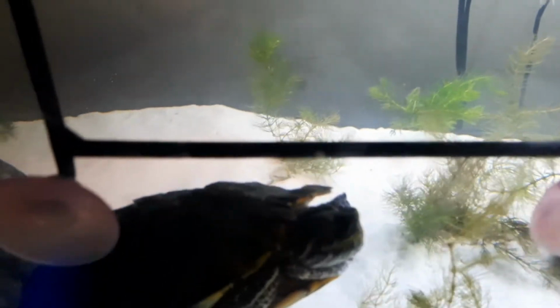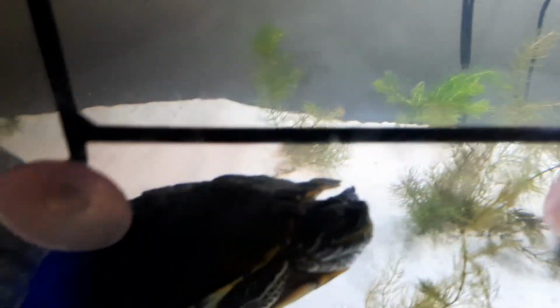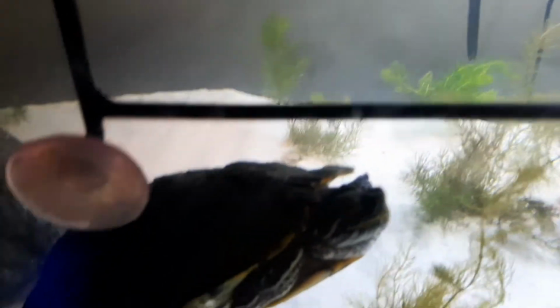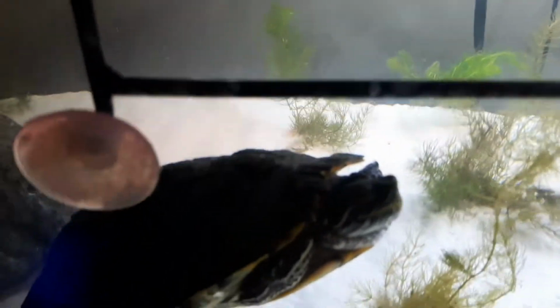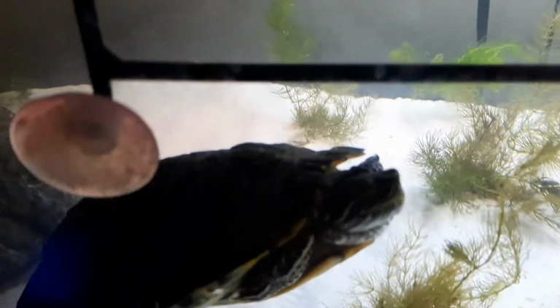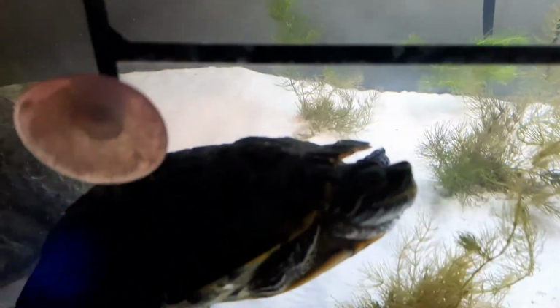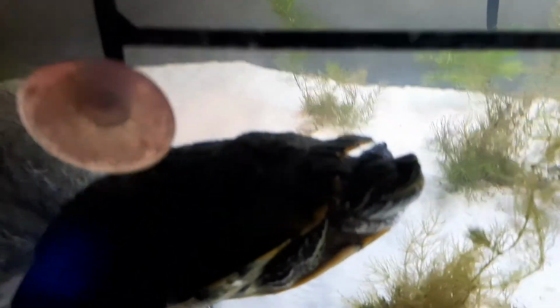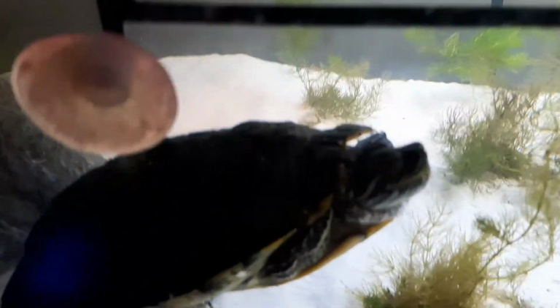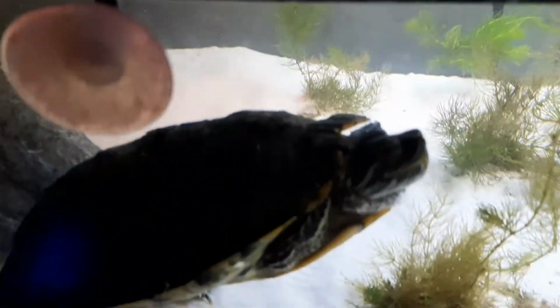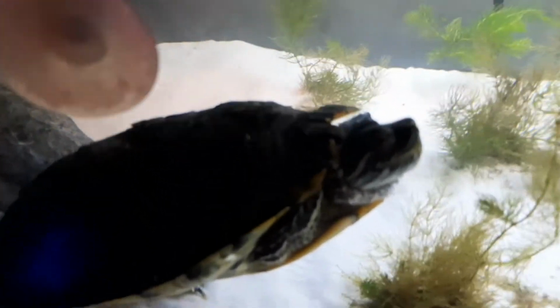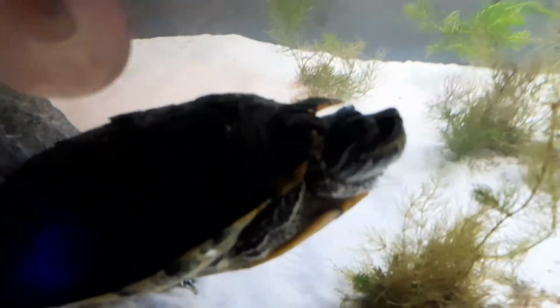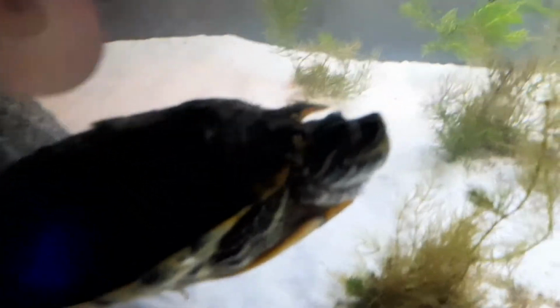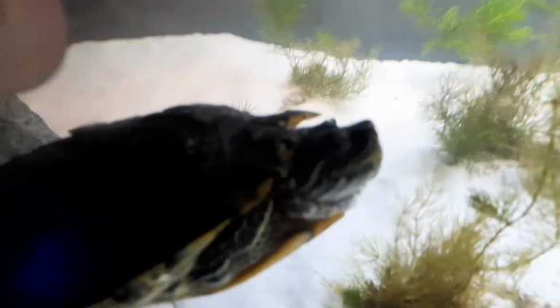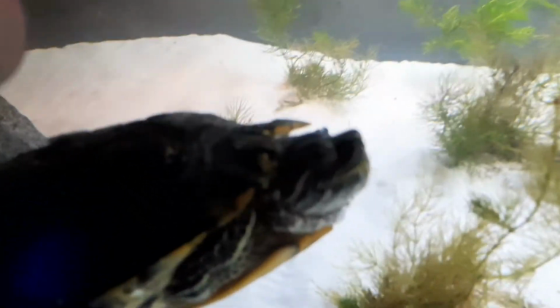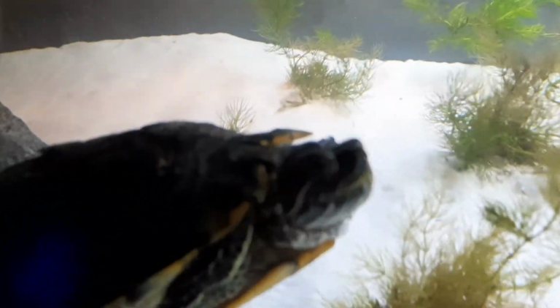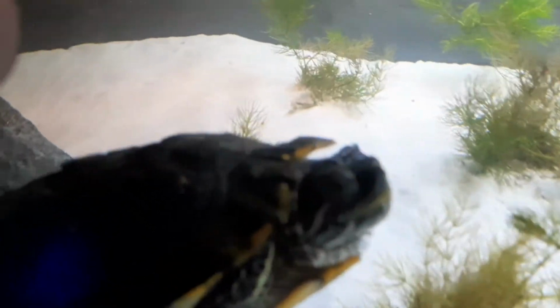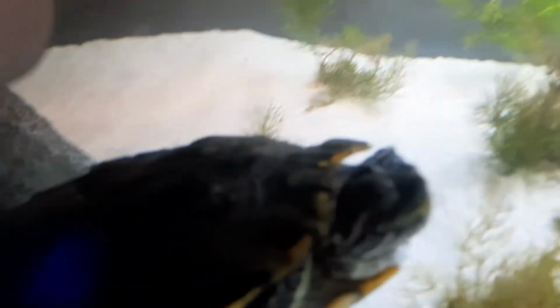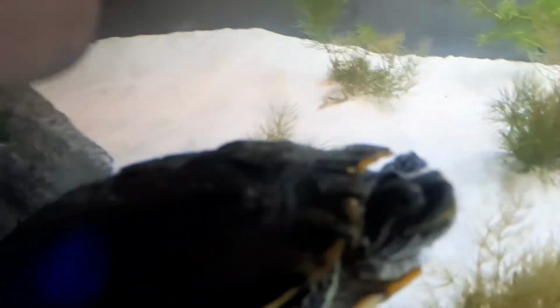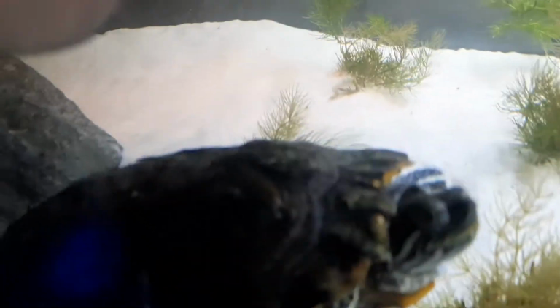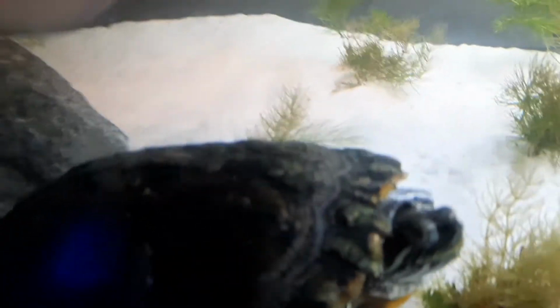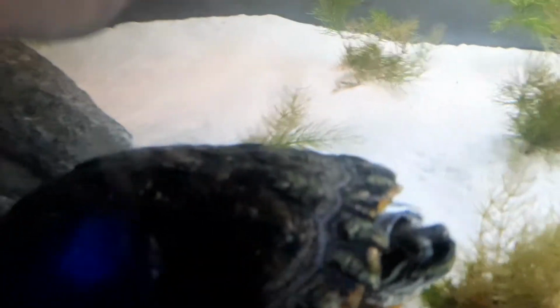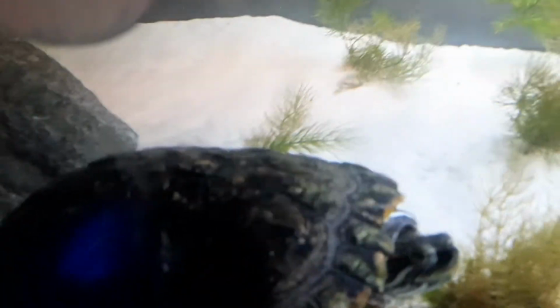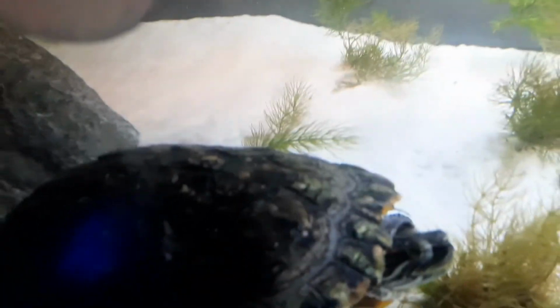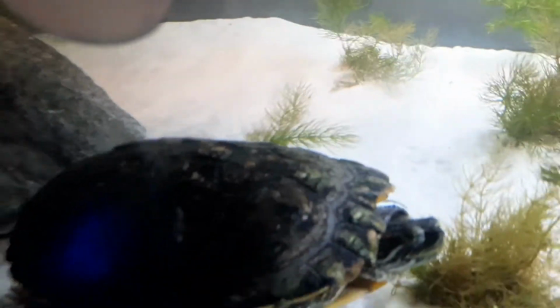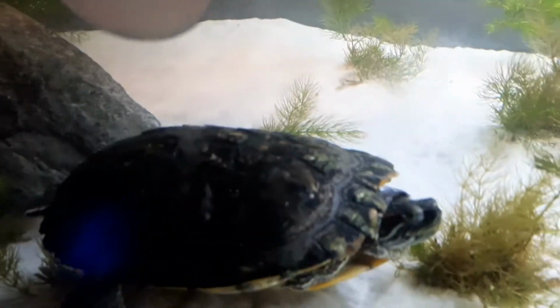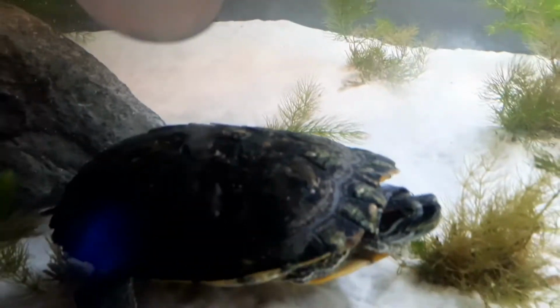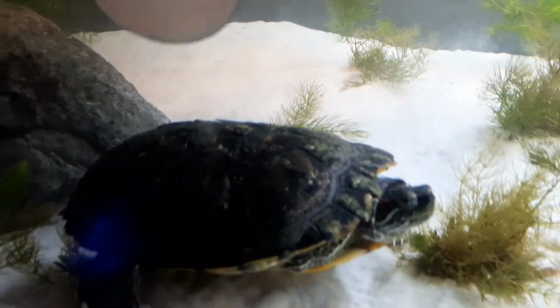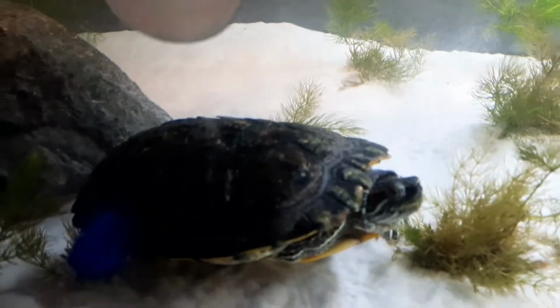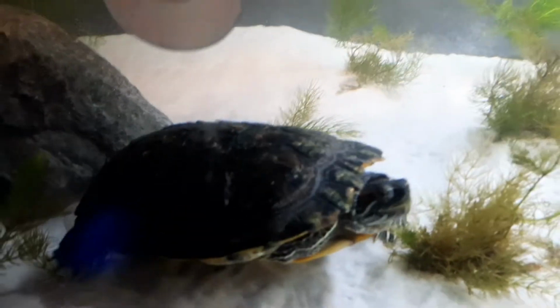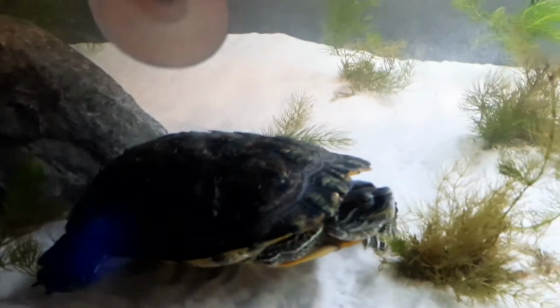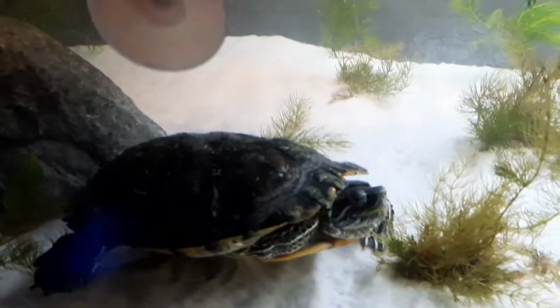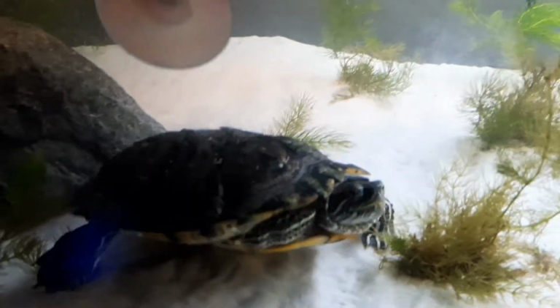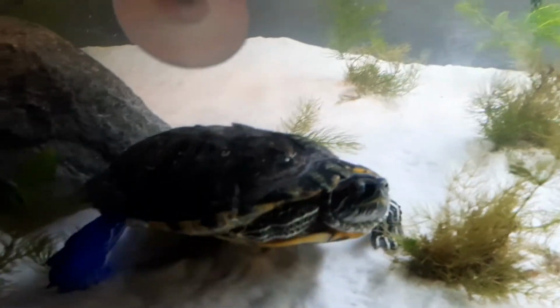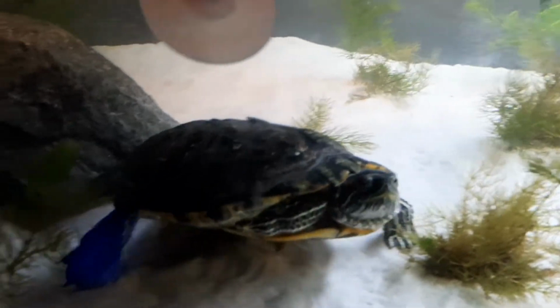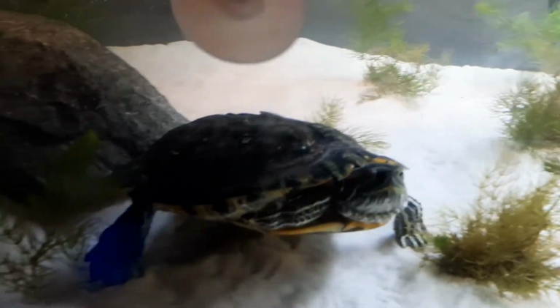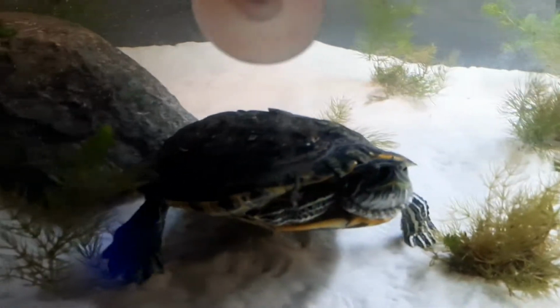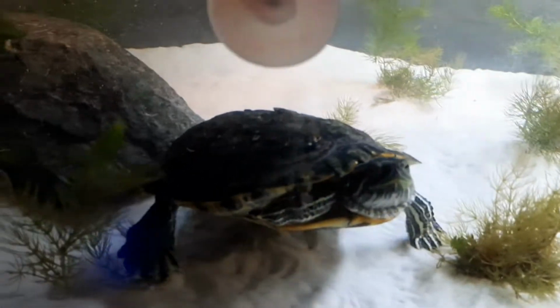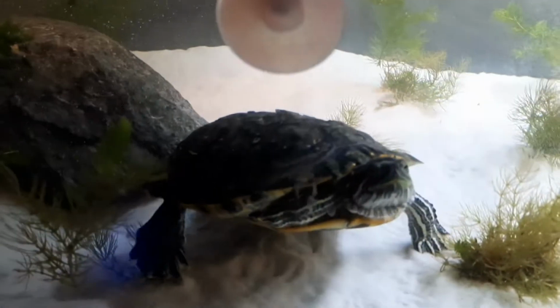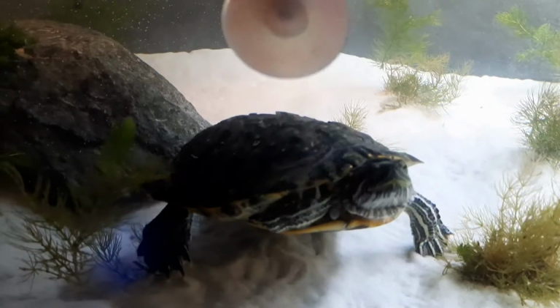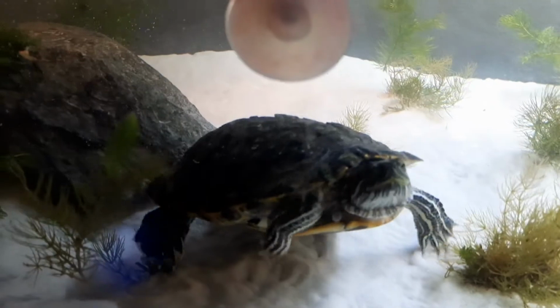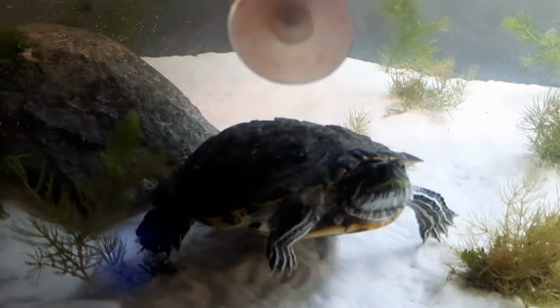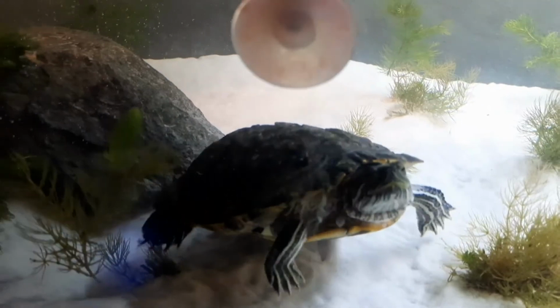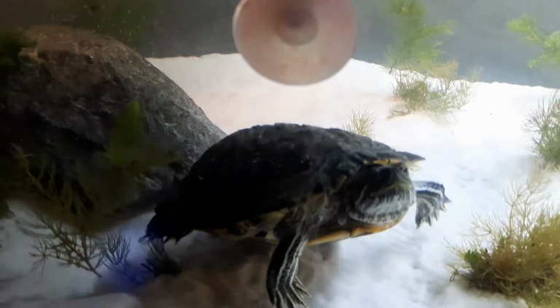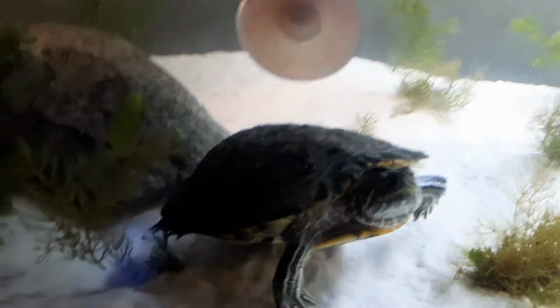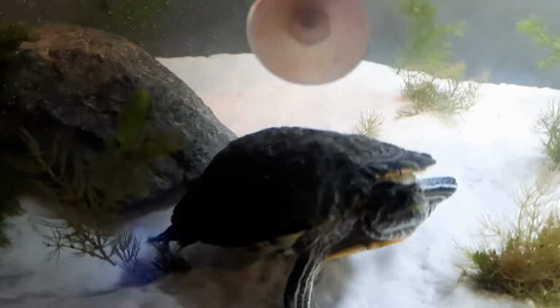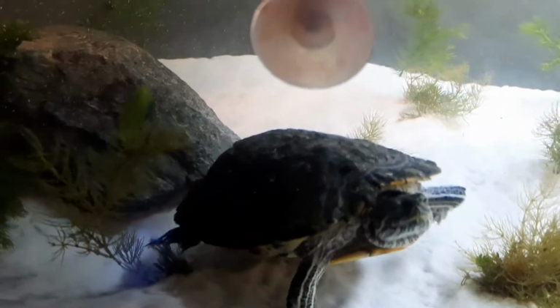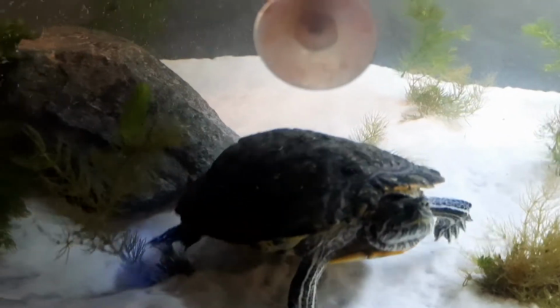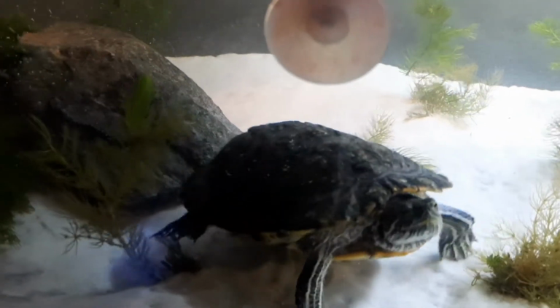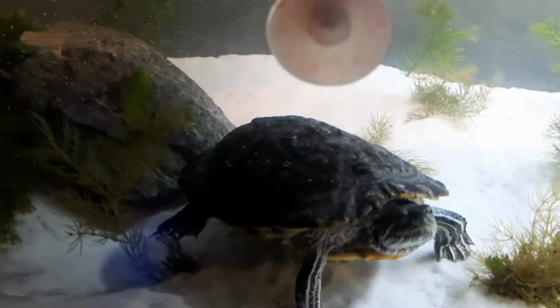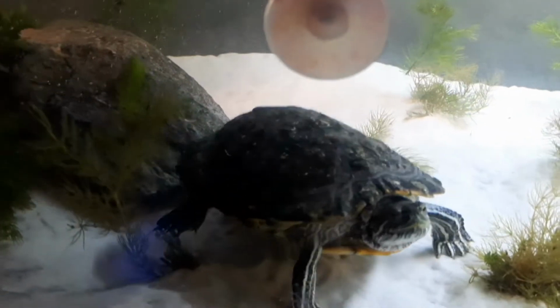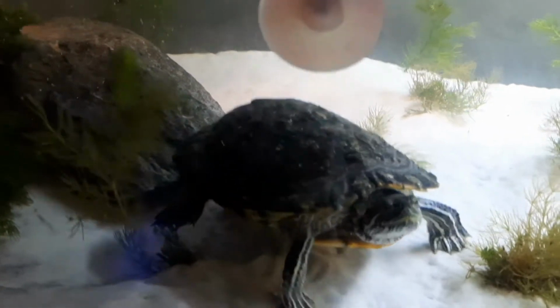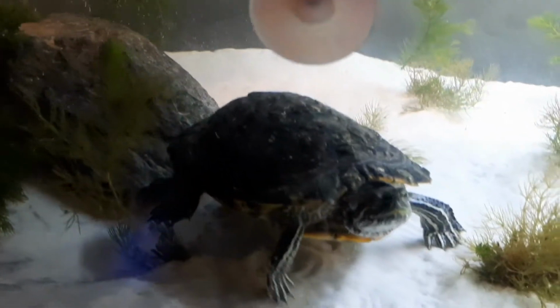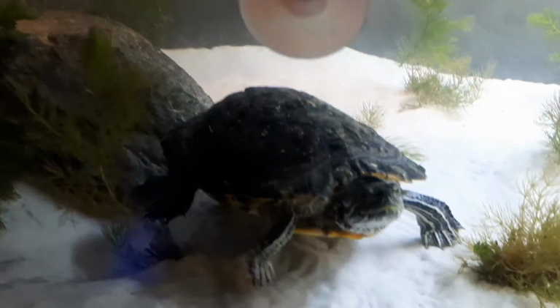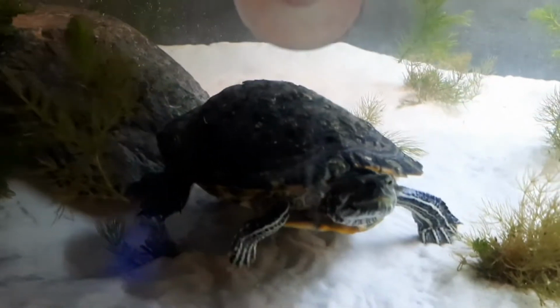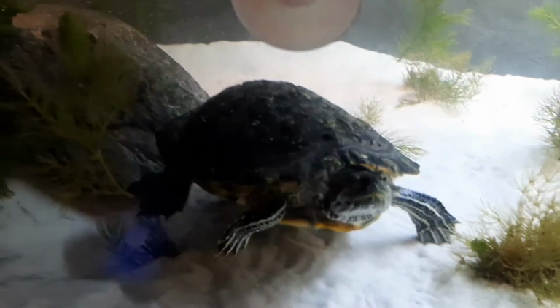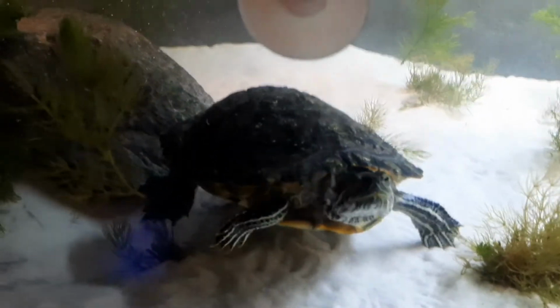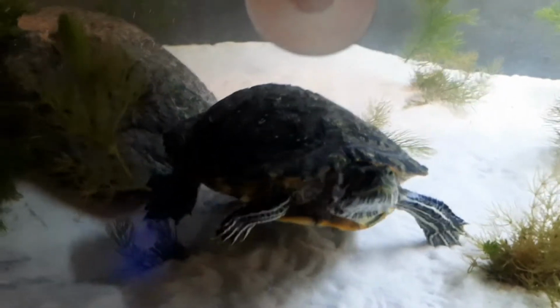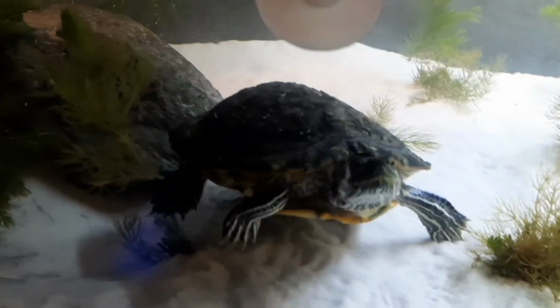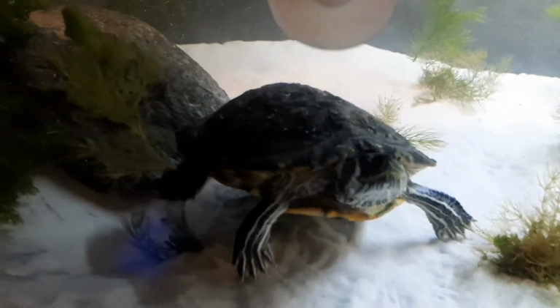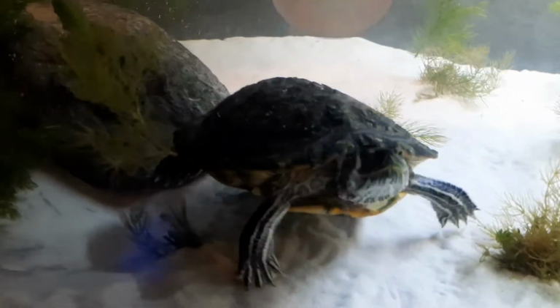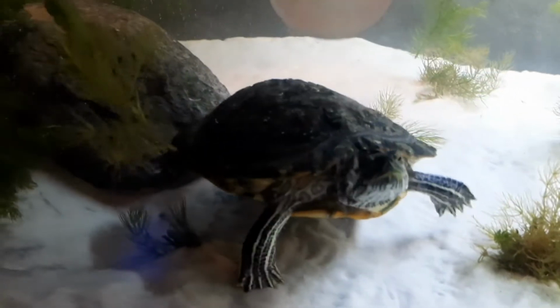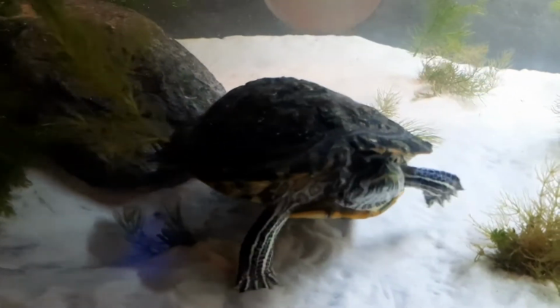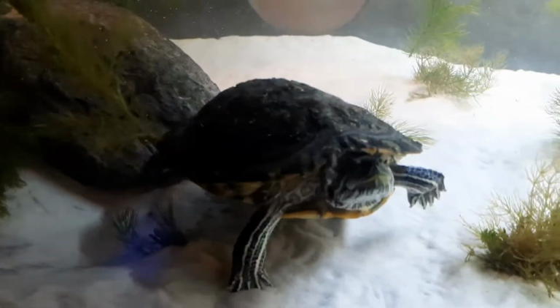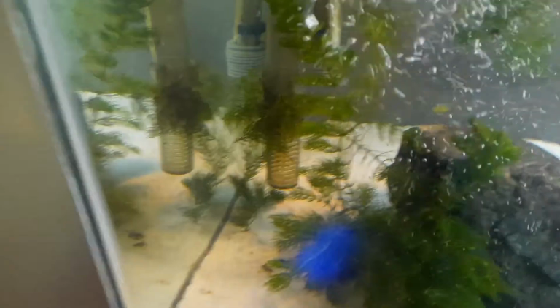The turtle is finally in the water, so here is Taco. She is a turtle — or you can call her a derp because she is very derpy.